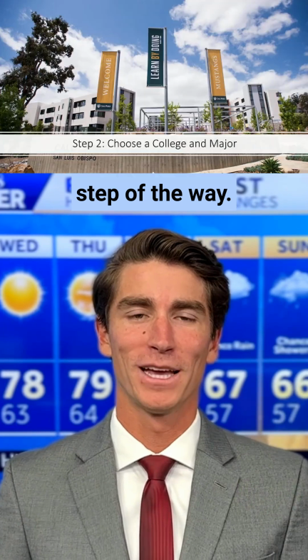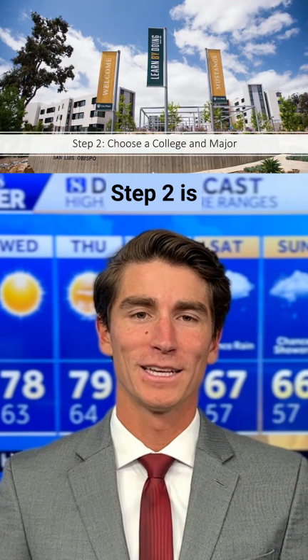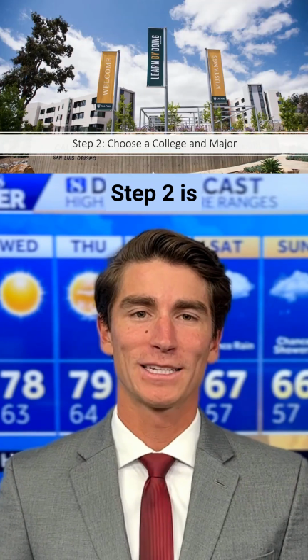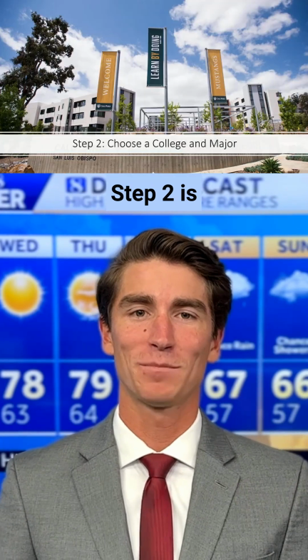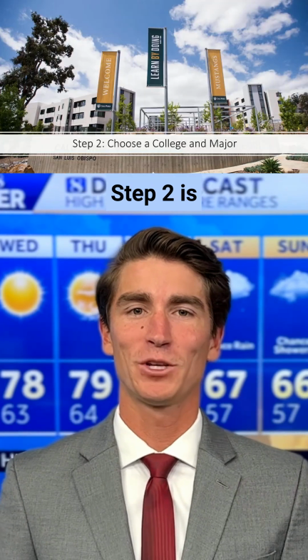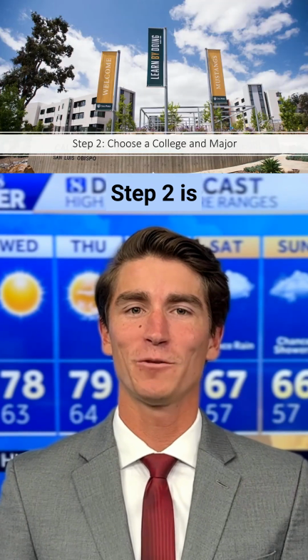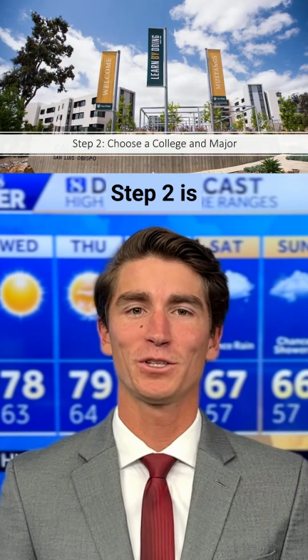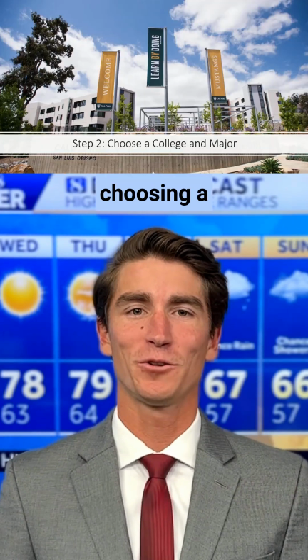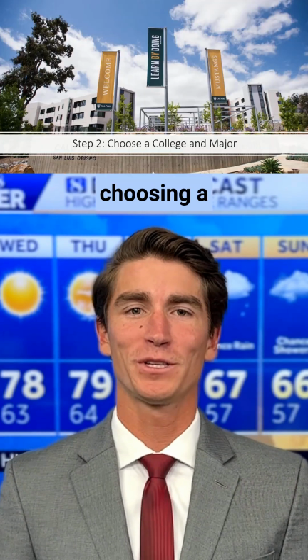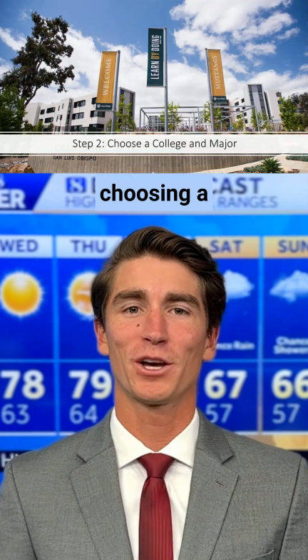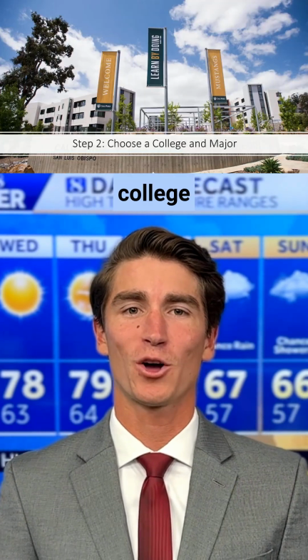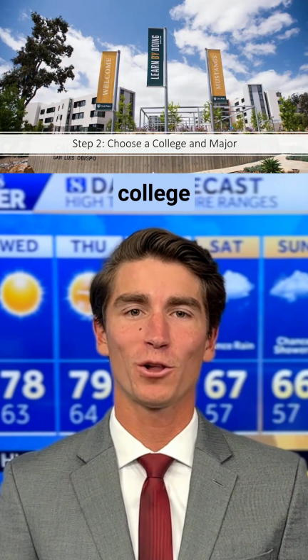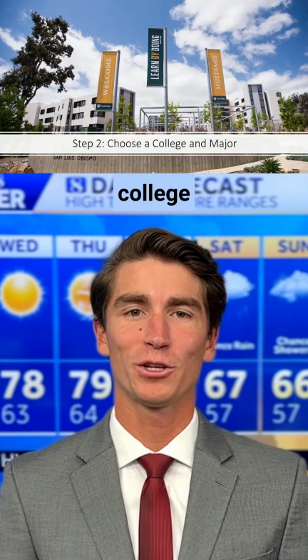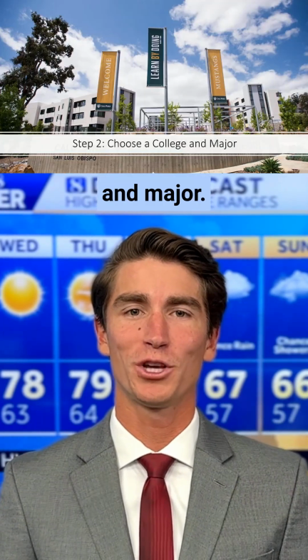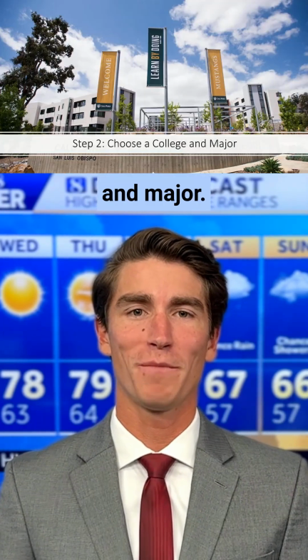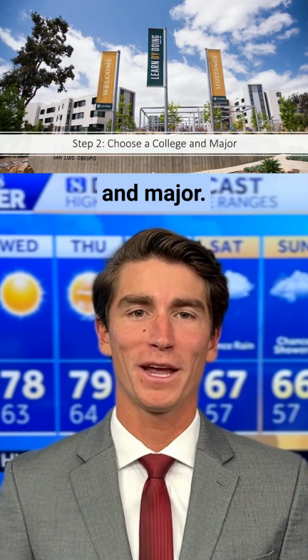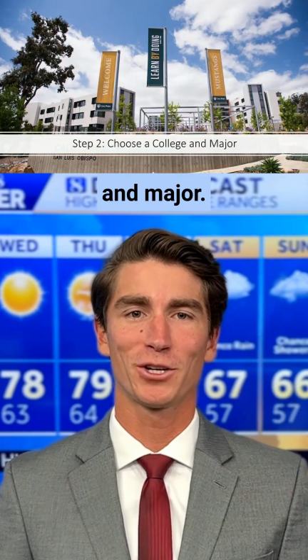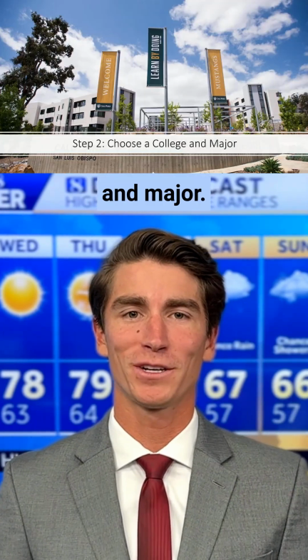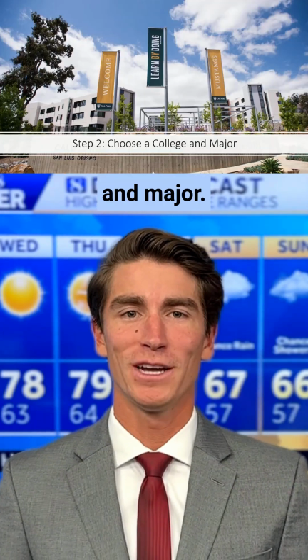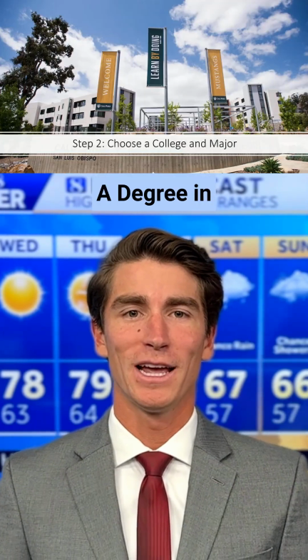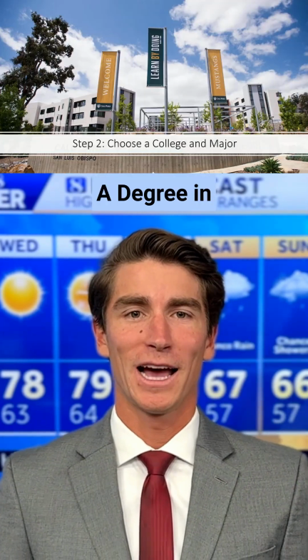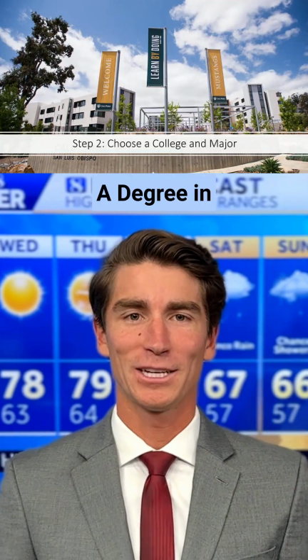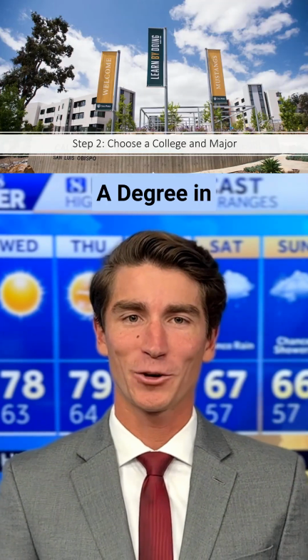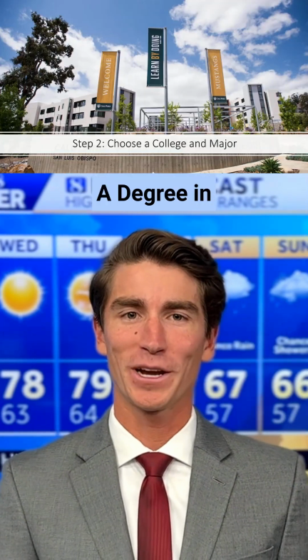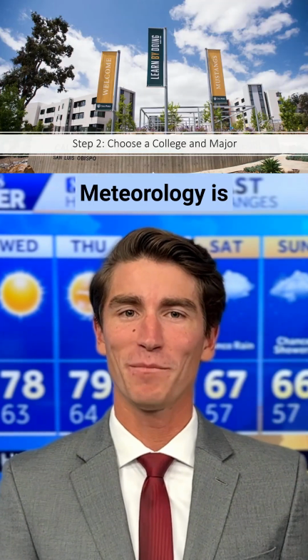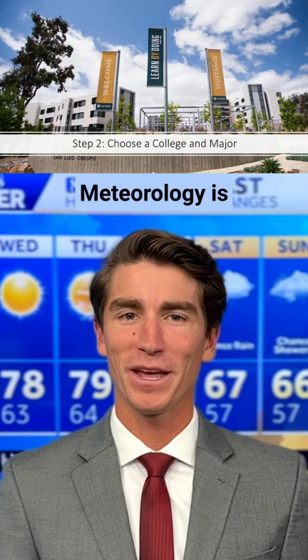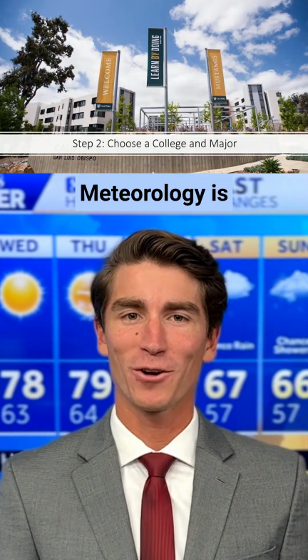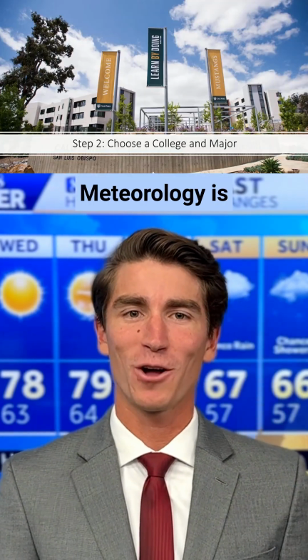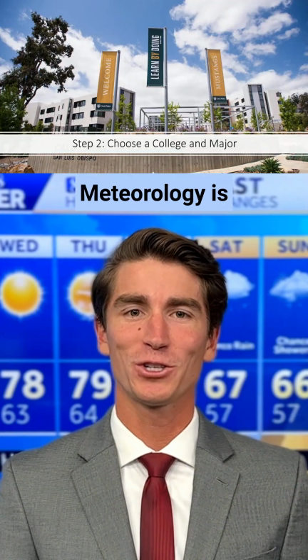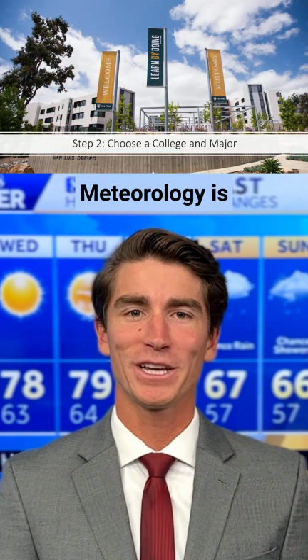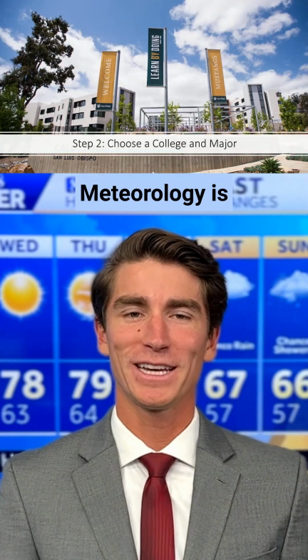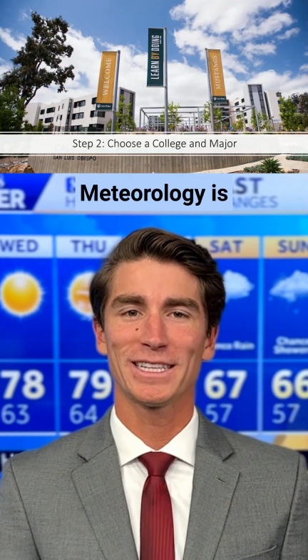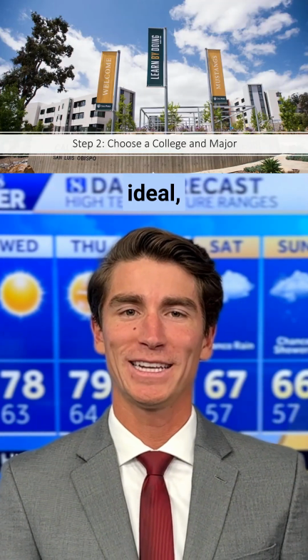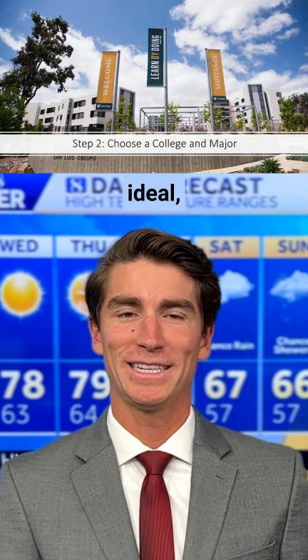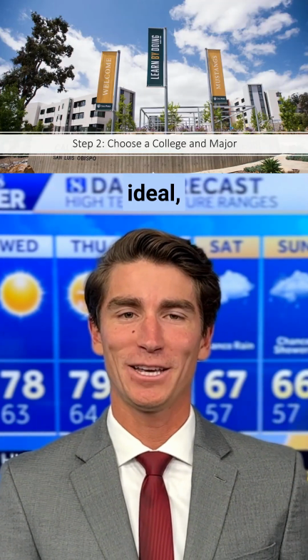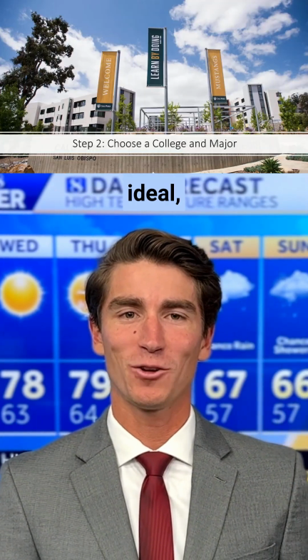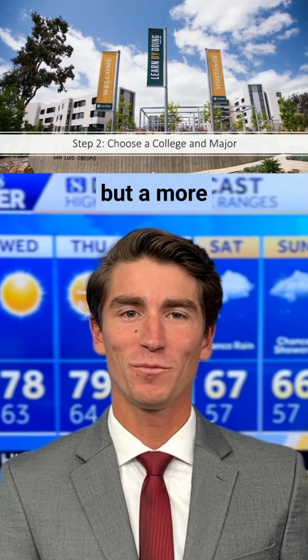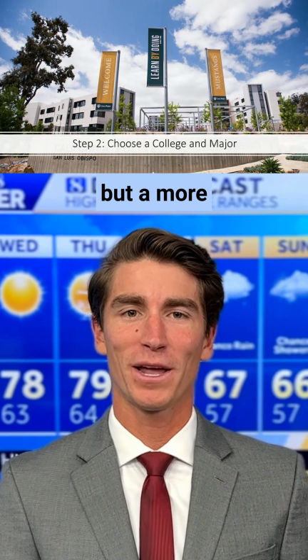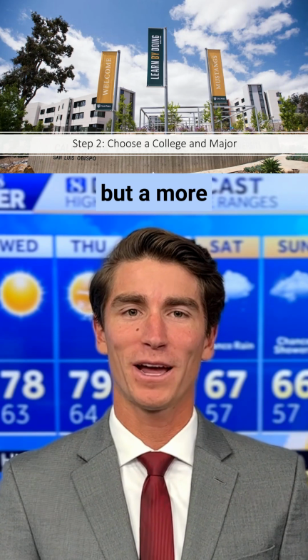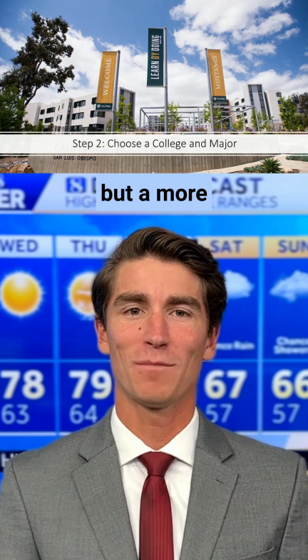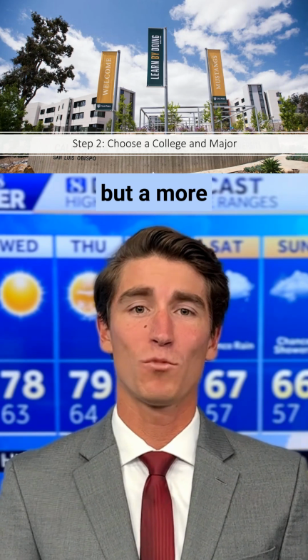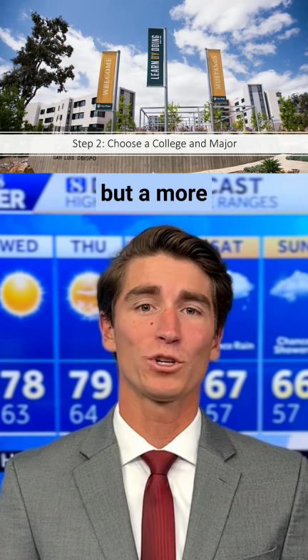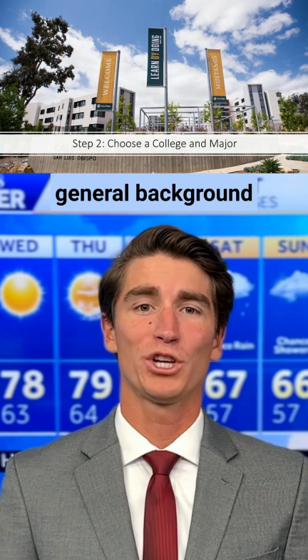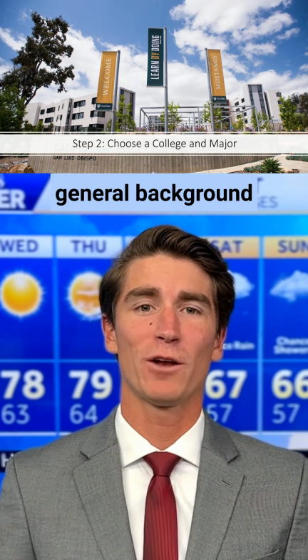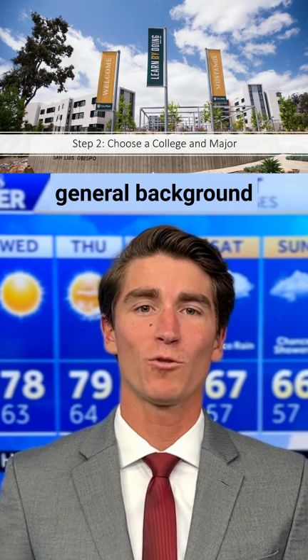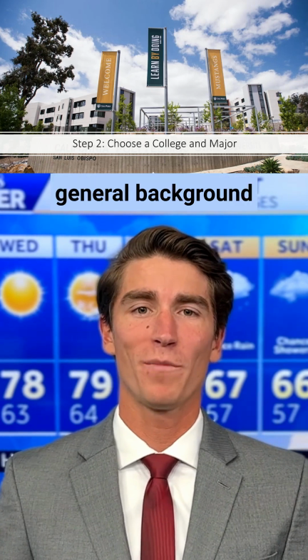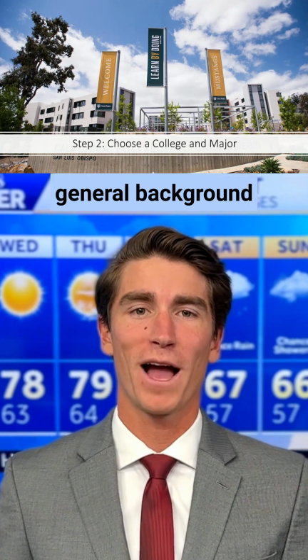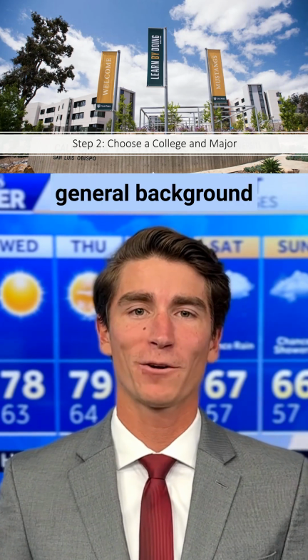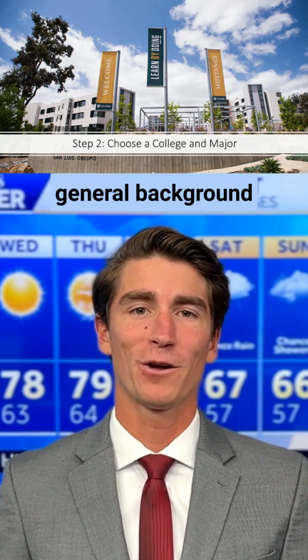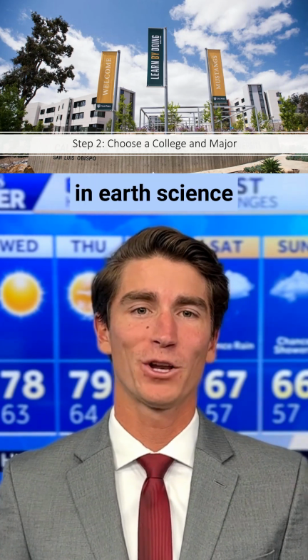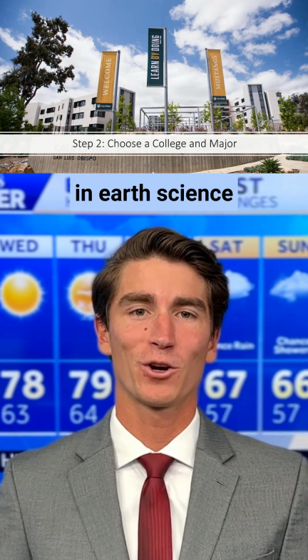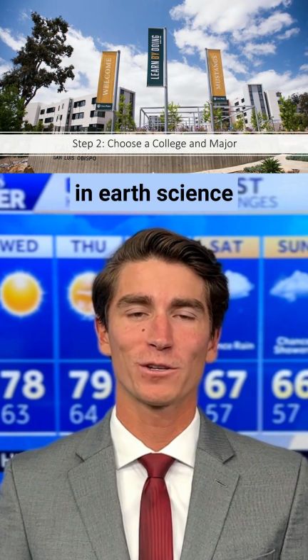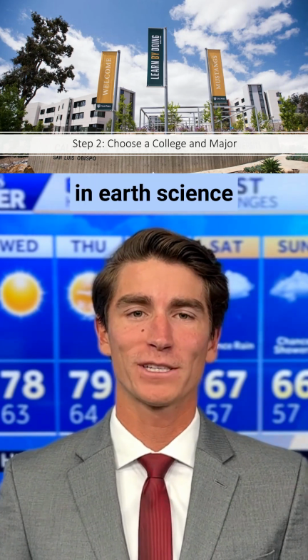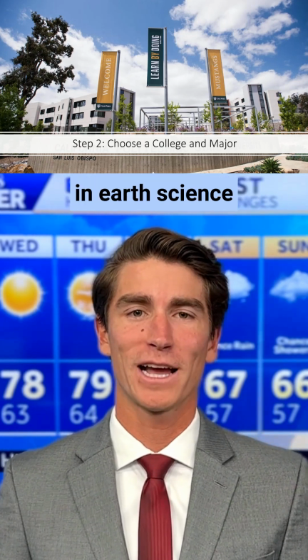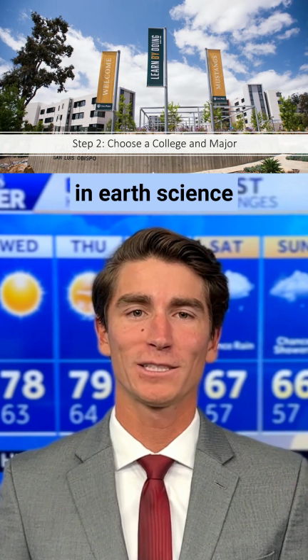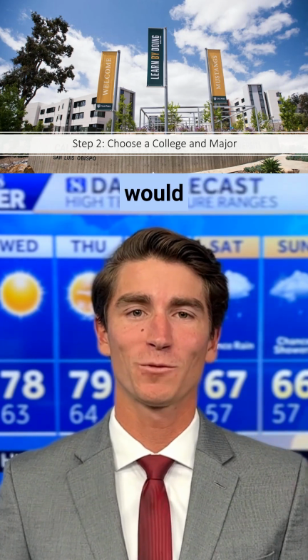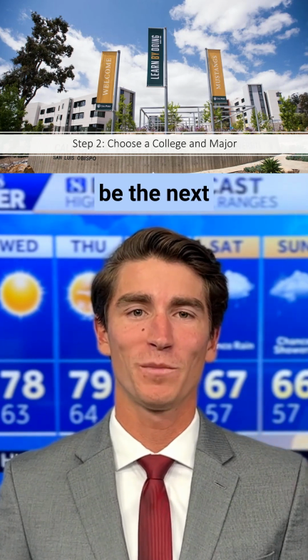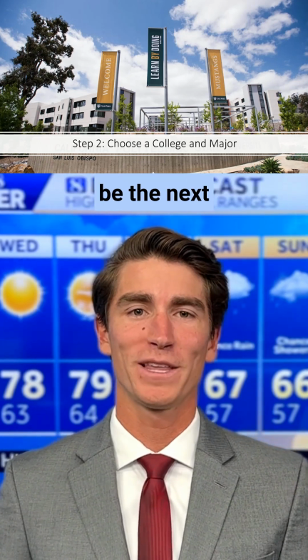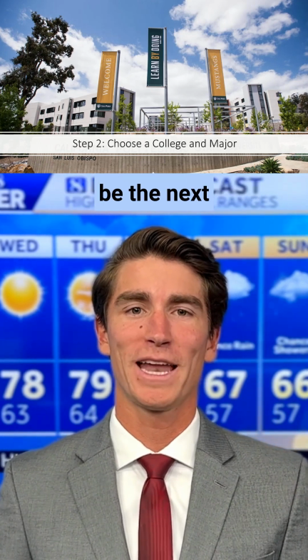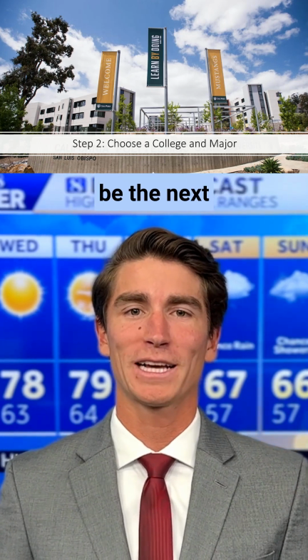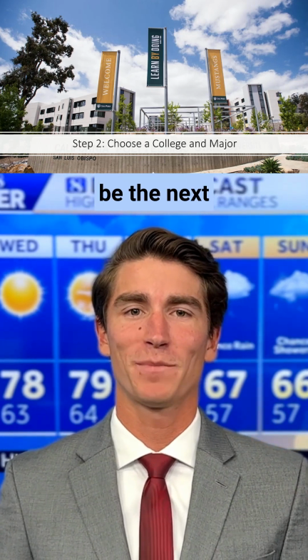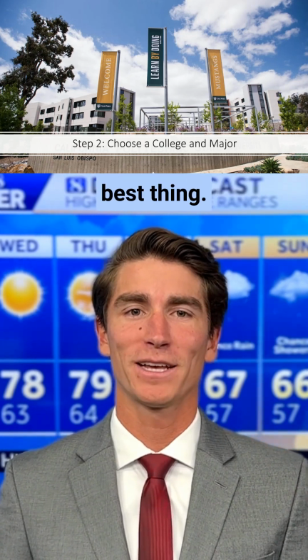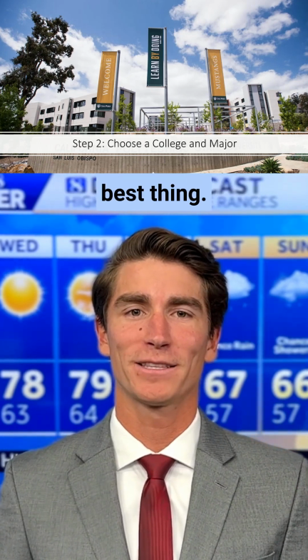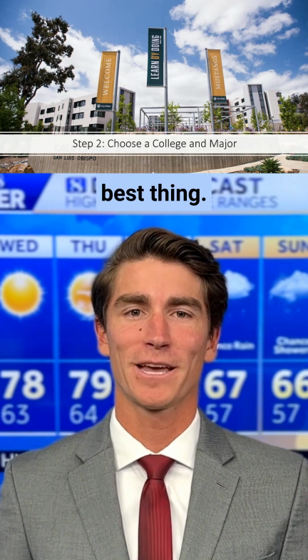Step two is choosing a college and major. A degree in meteorology is ideal, but a more general background in earth science would be the next best thing.